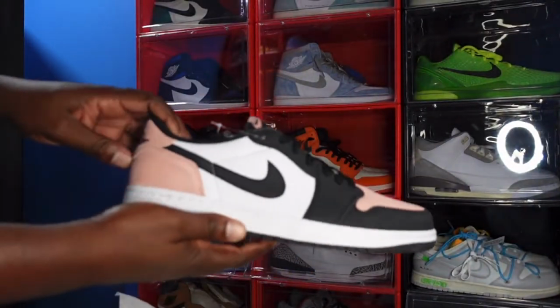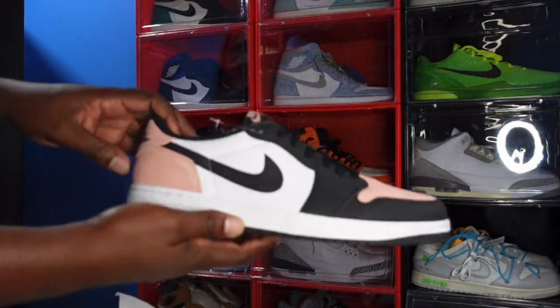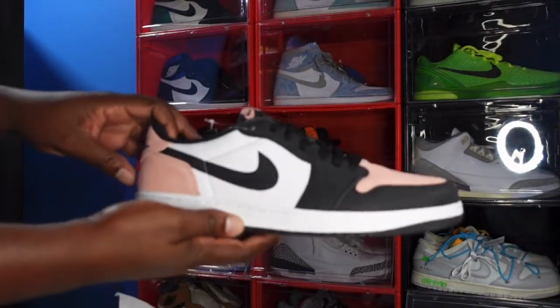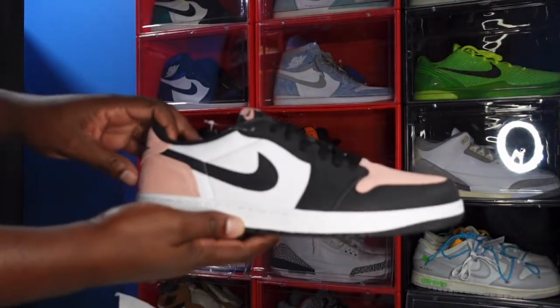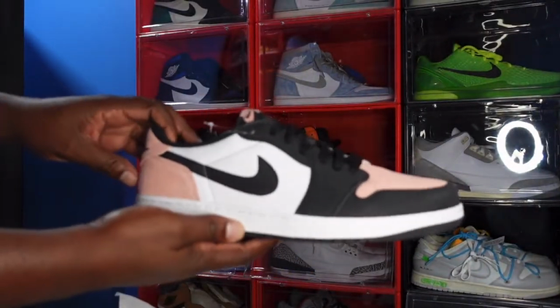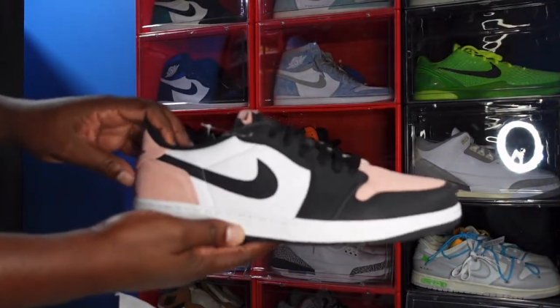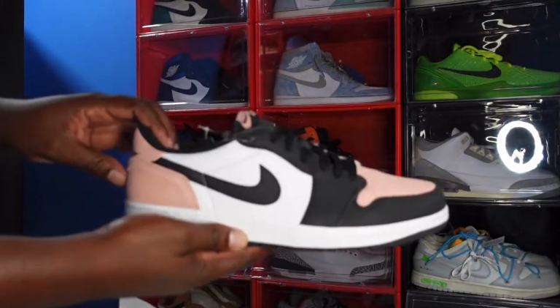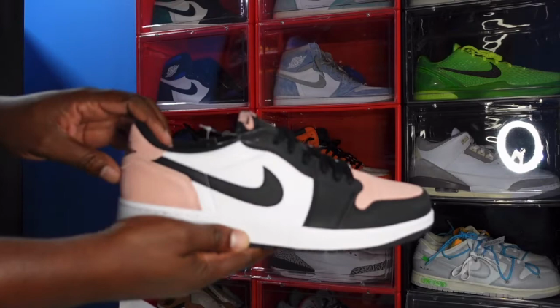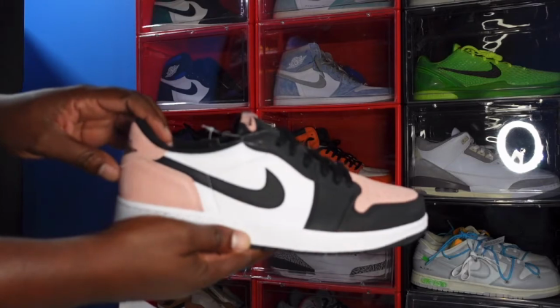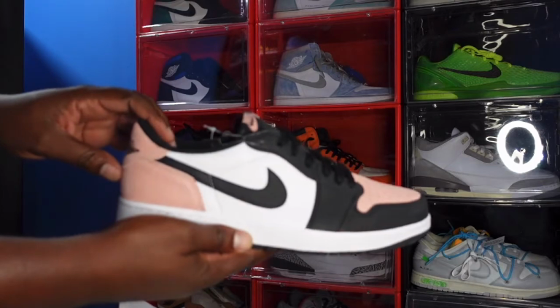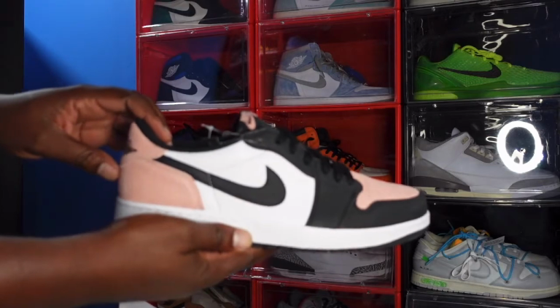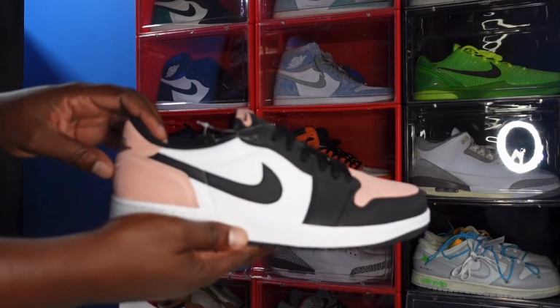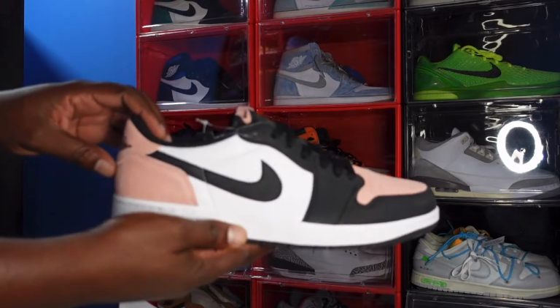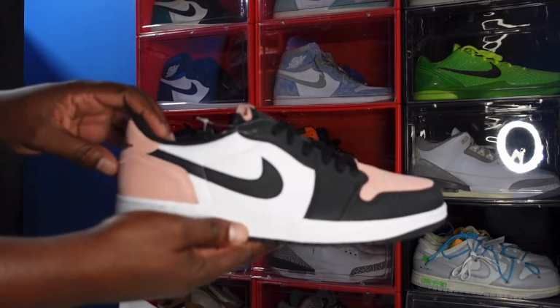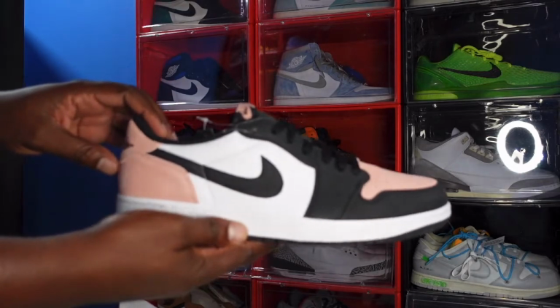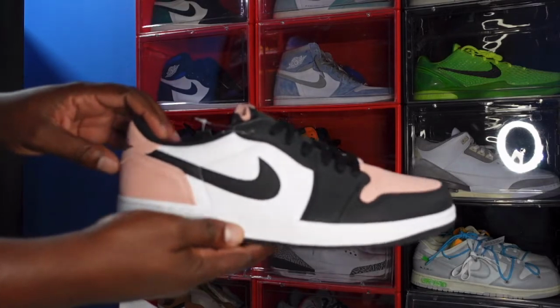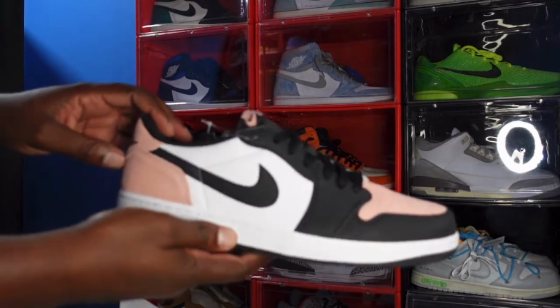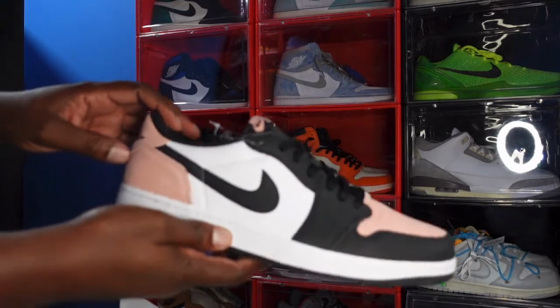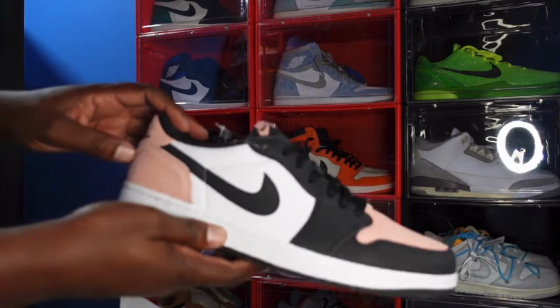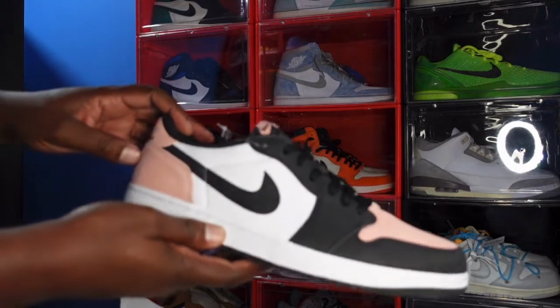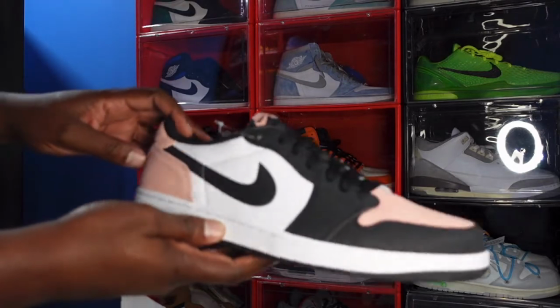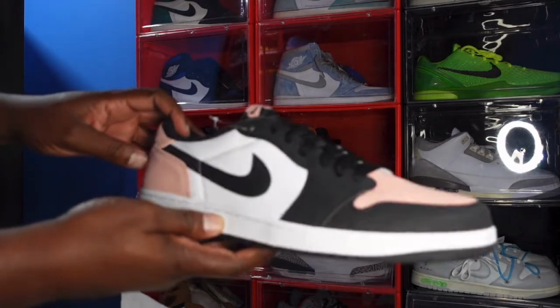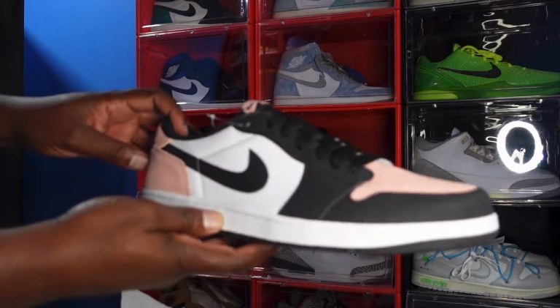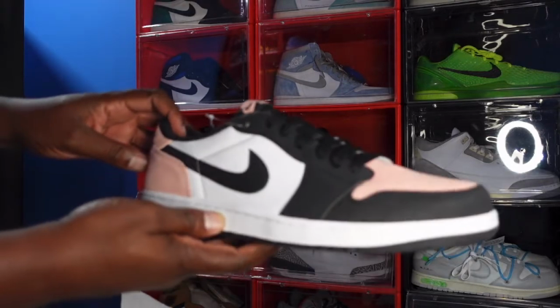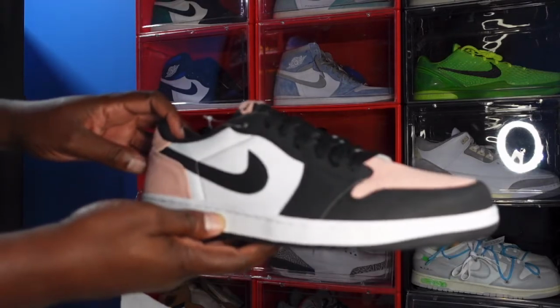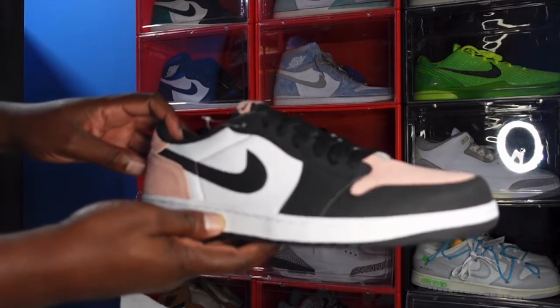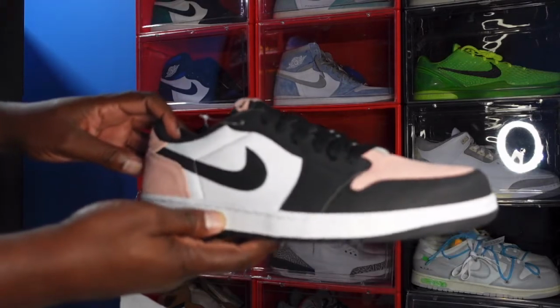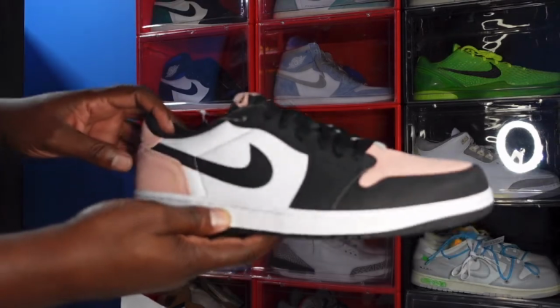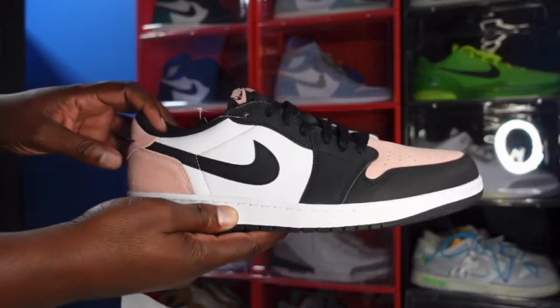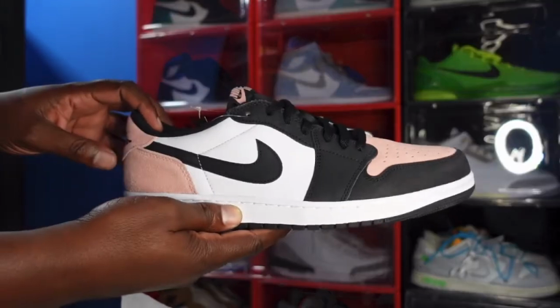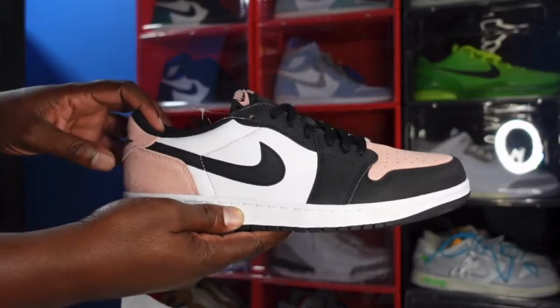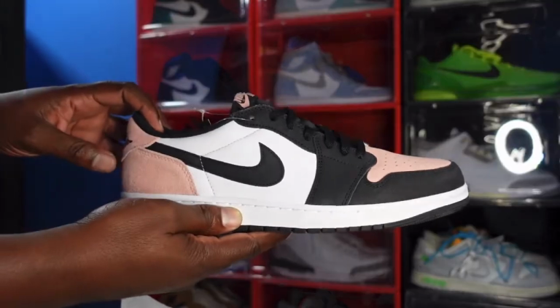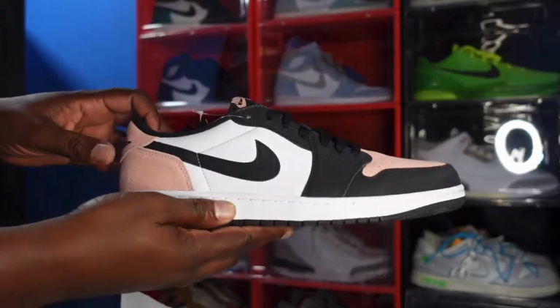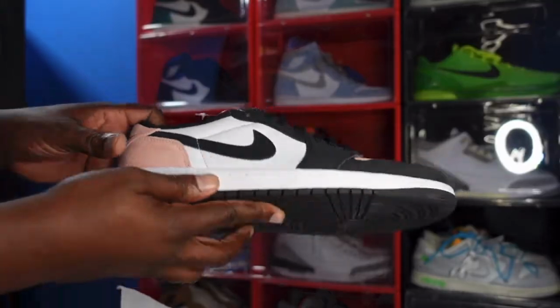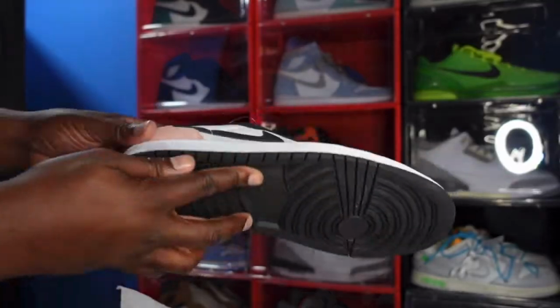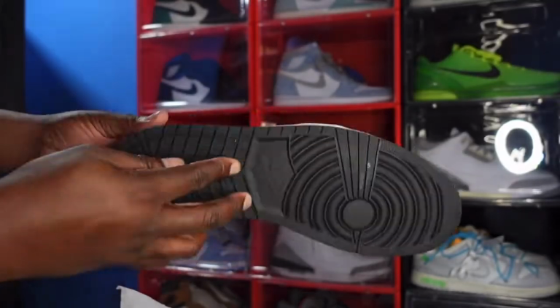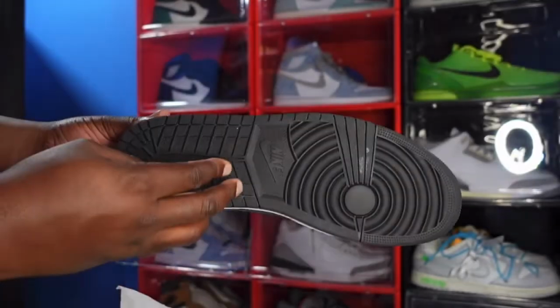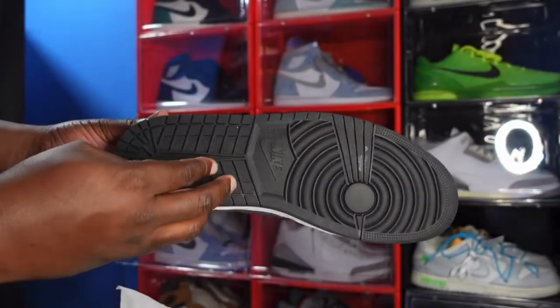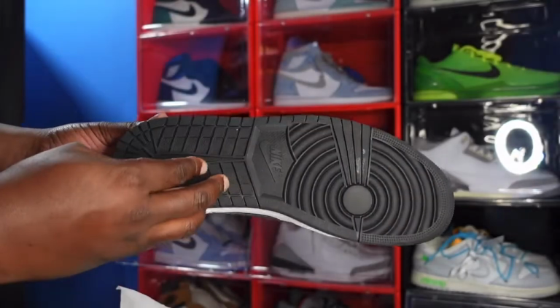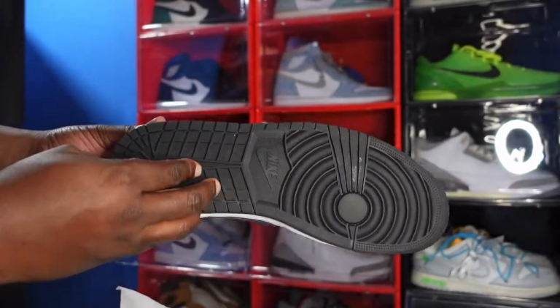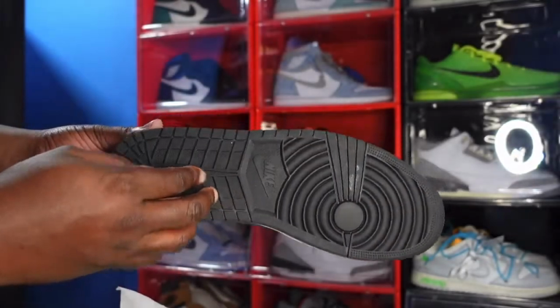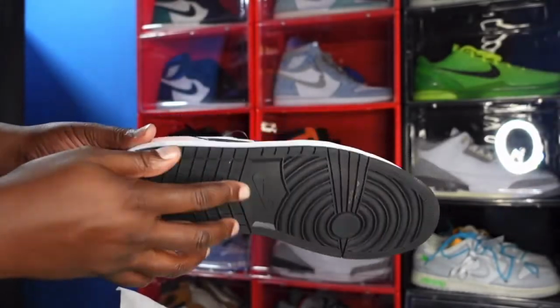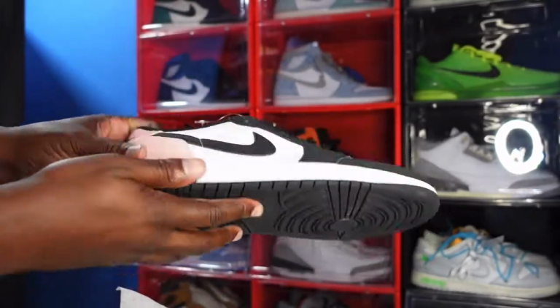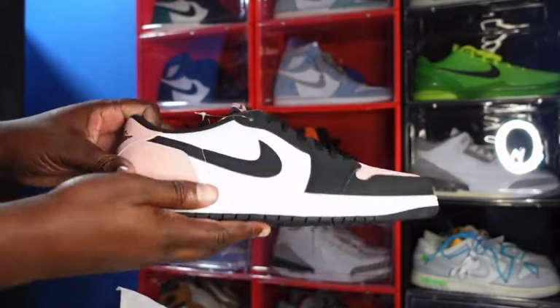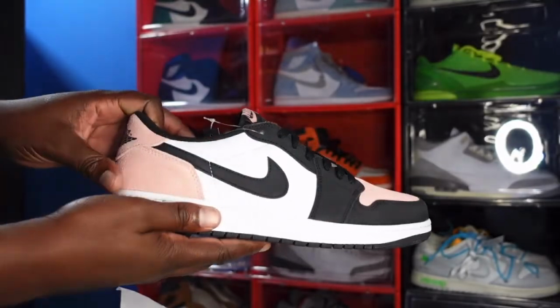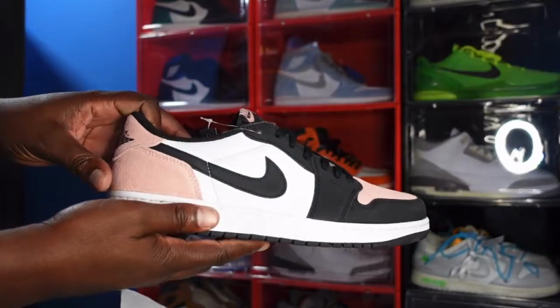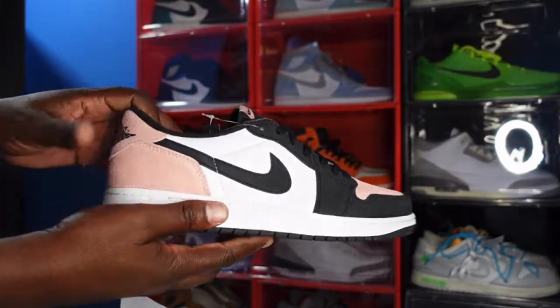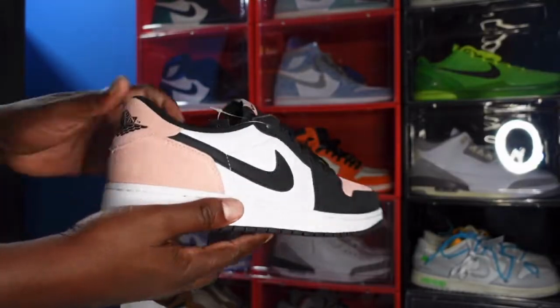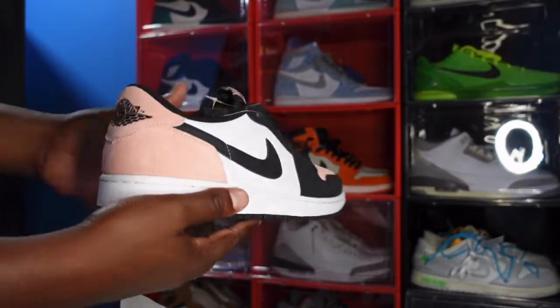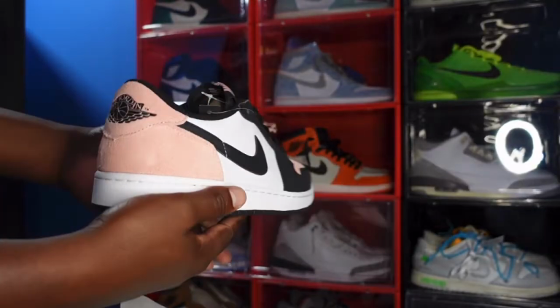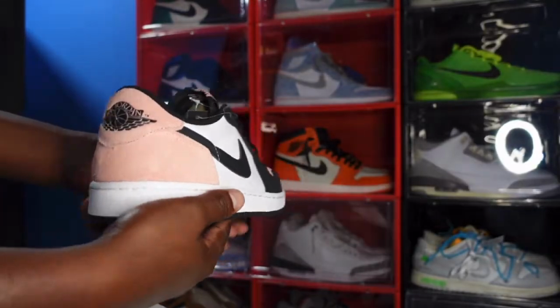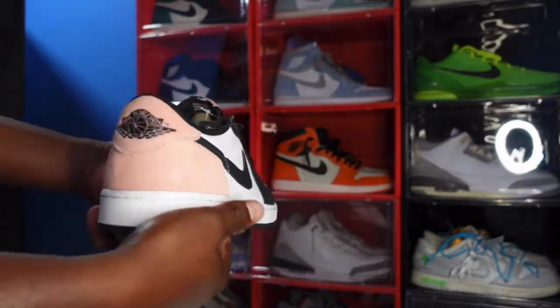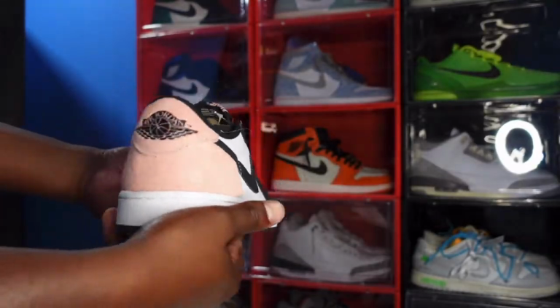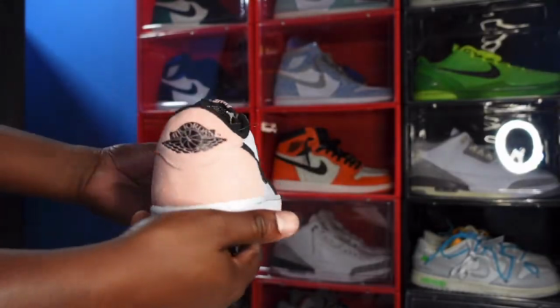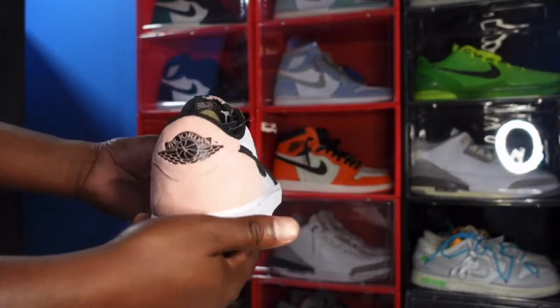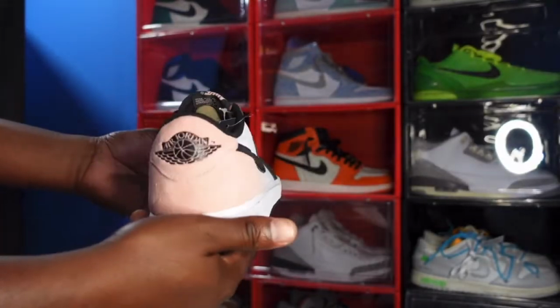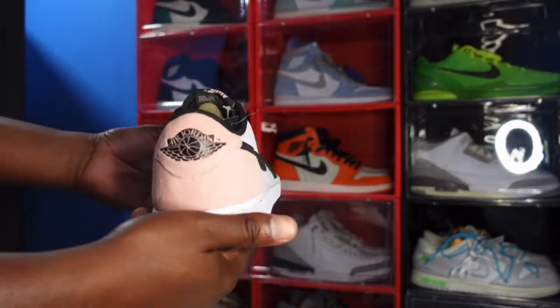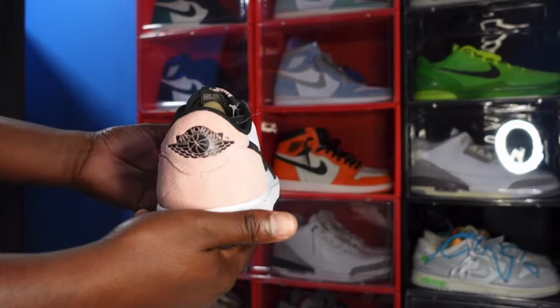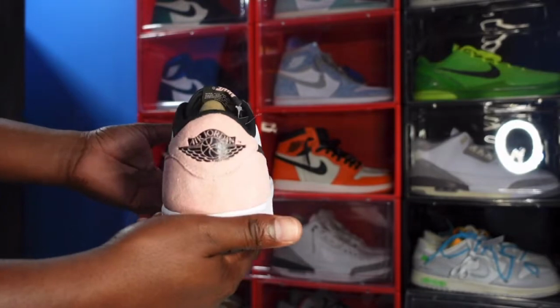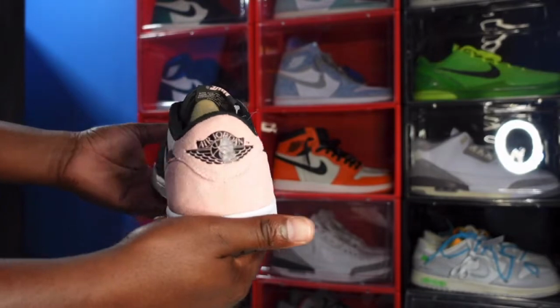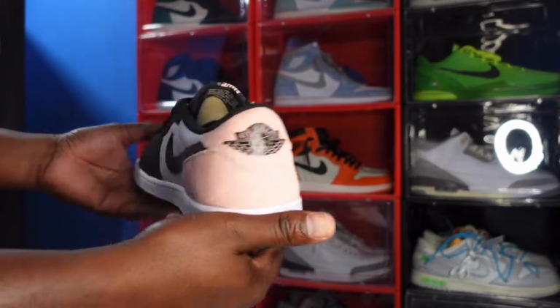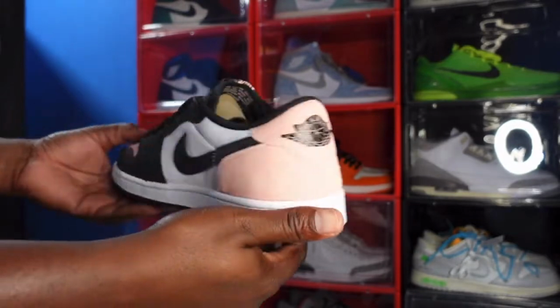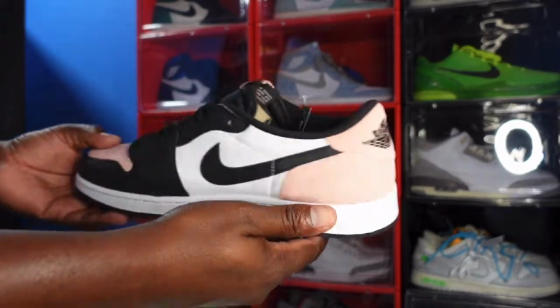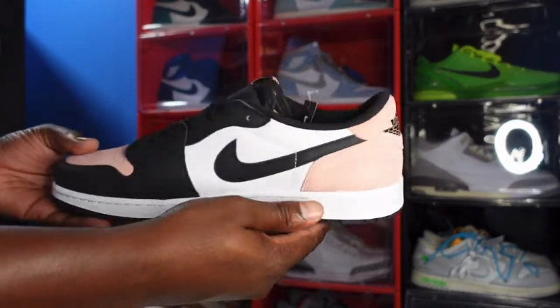Here you go — it's the Jordan 1 Low Bleach Coral, guys. Drop a comment below and let me know what y'all think of these.